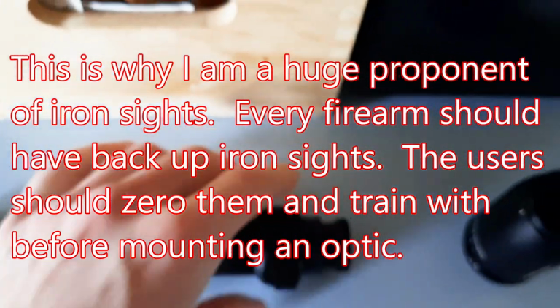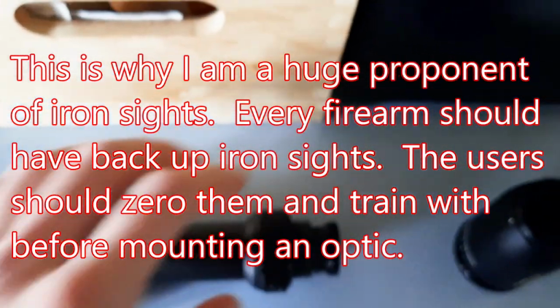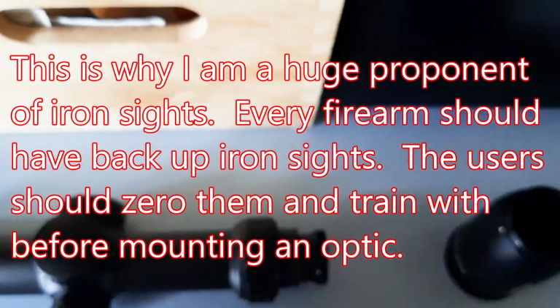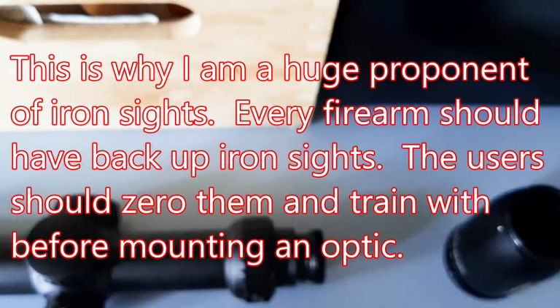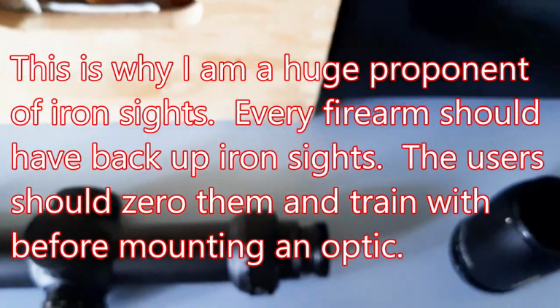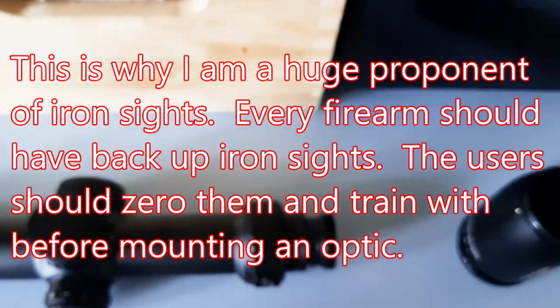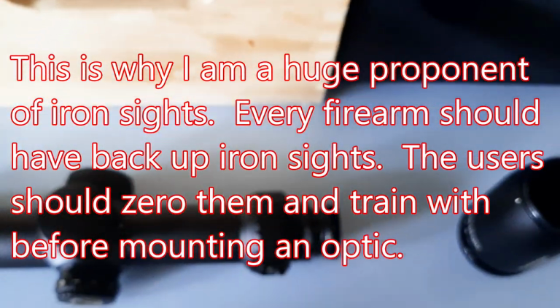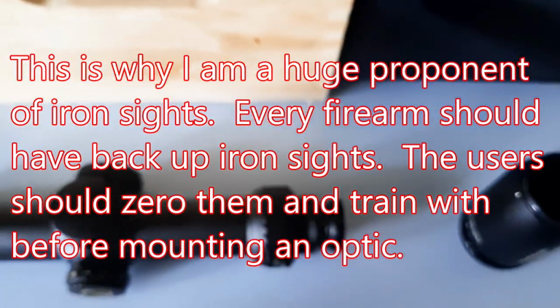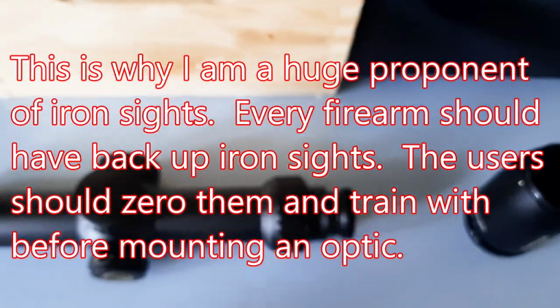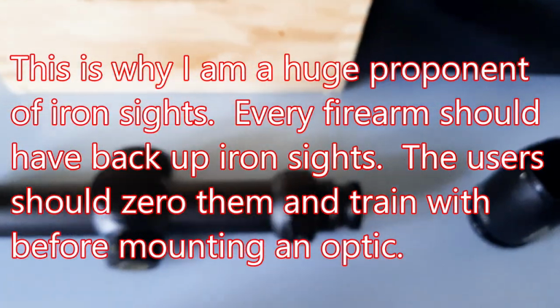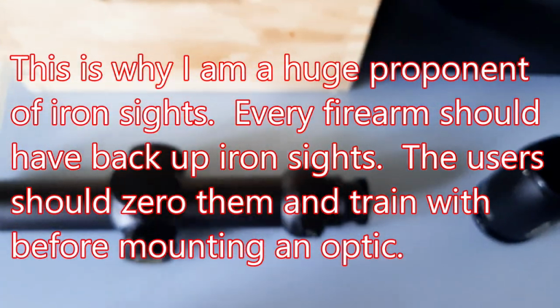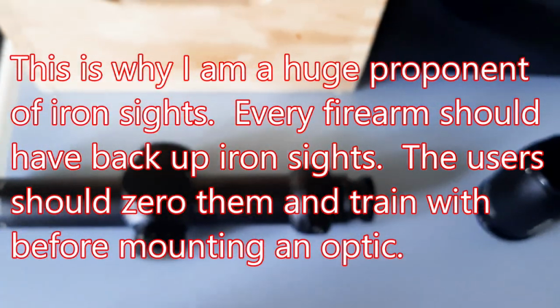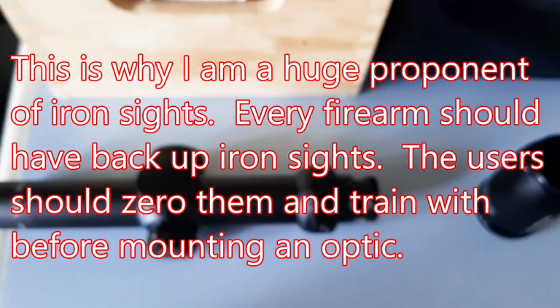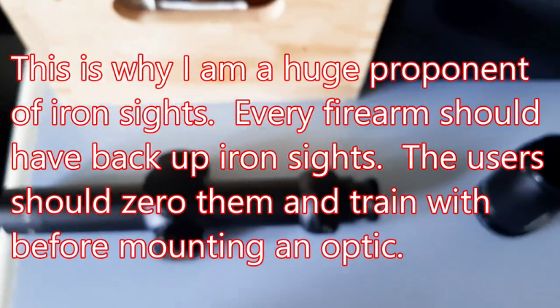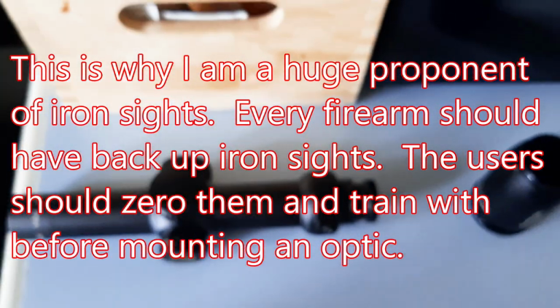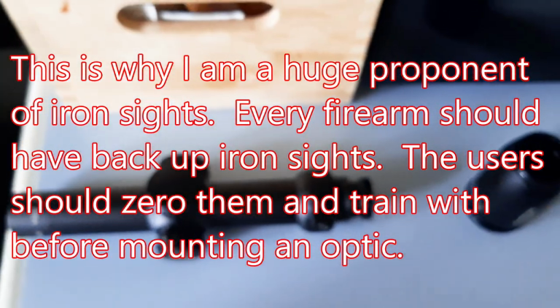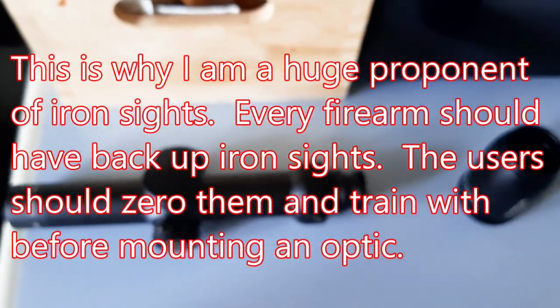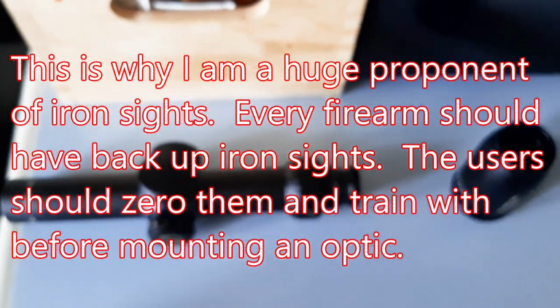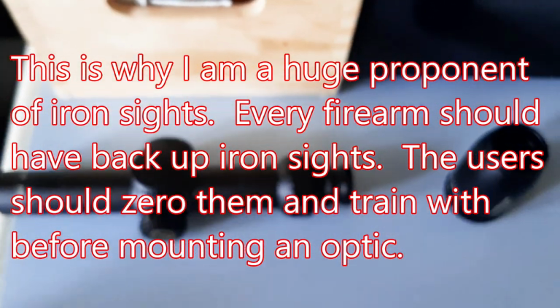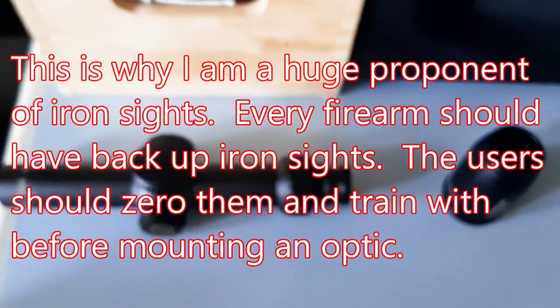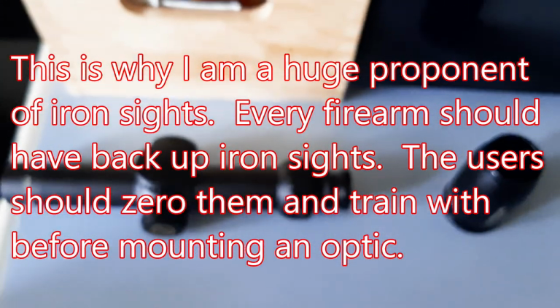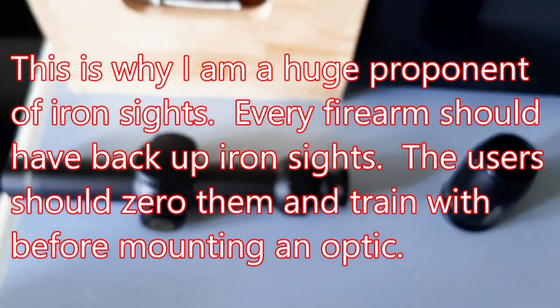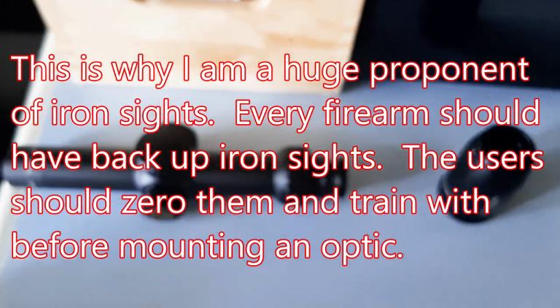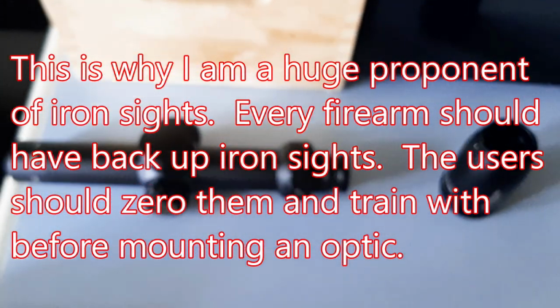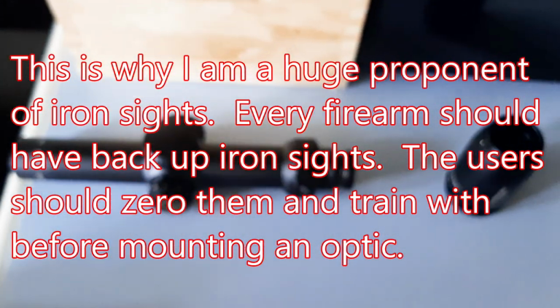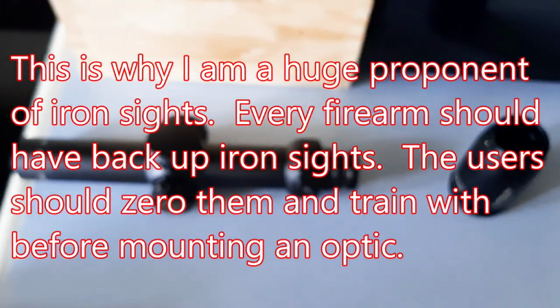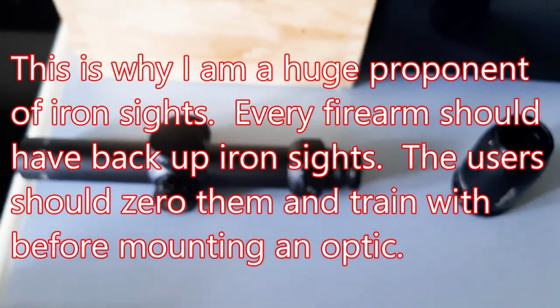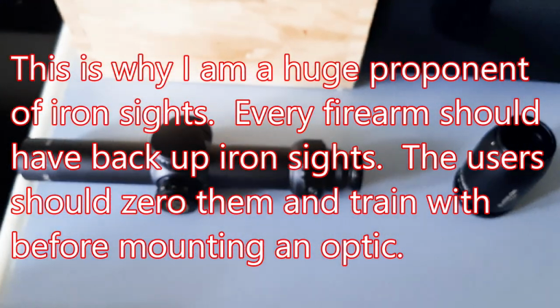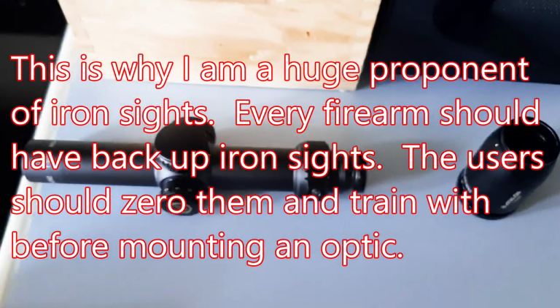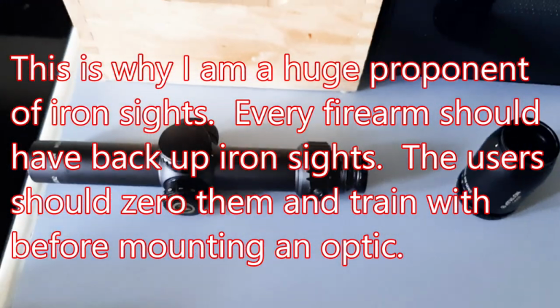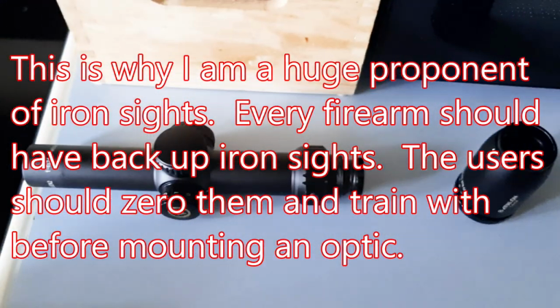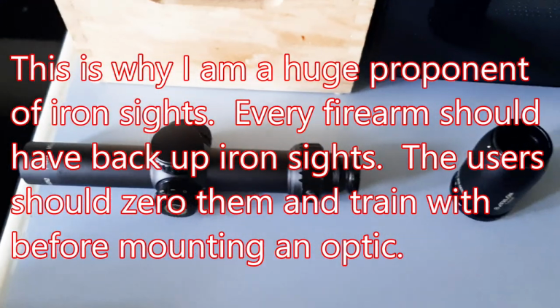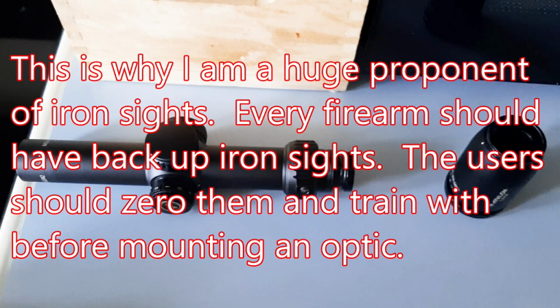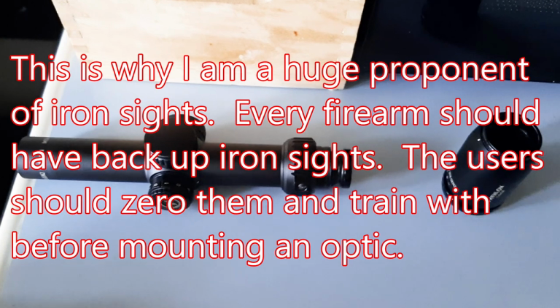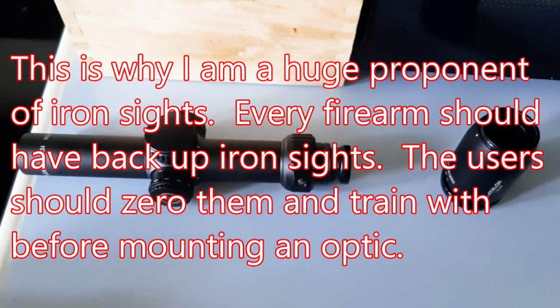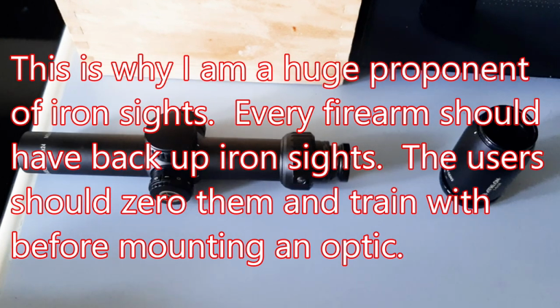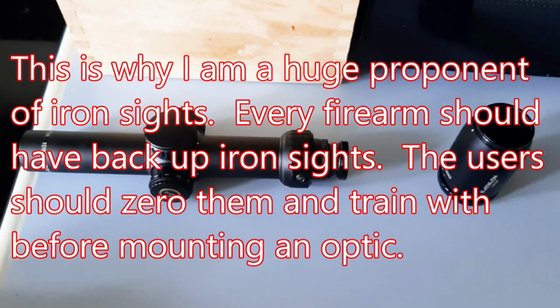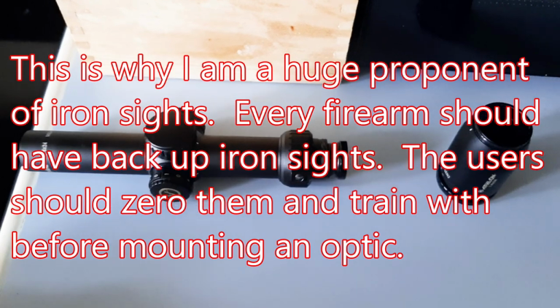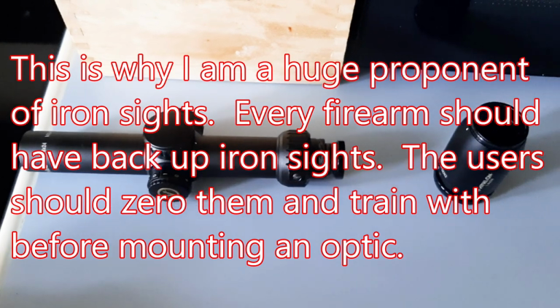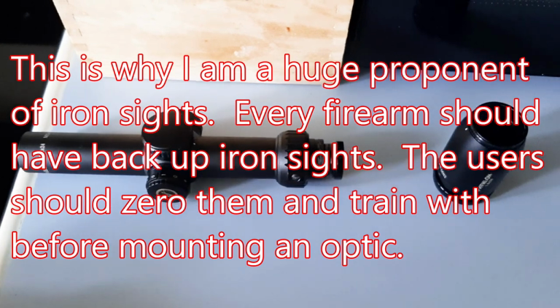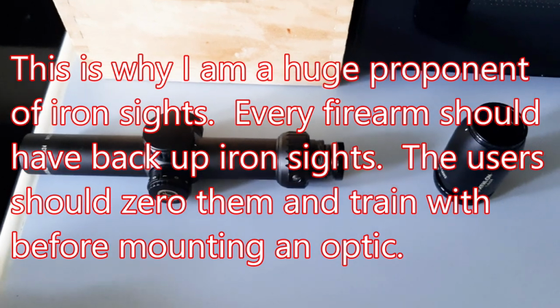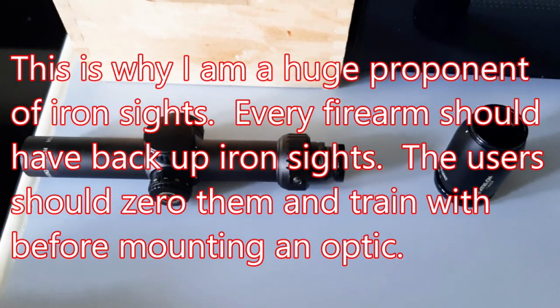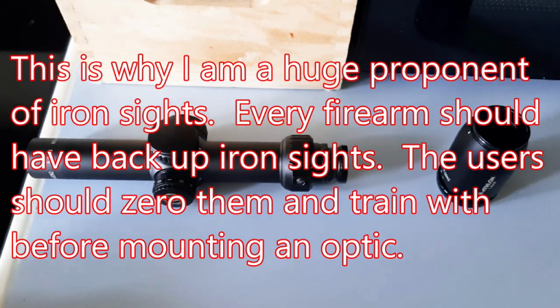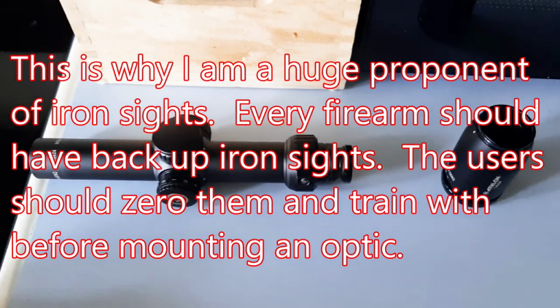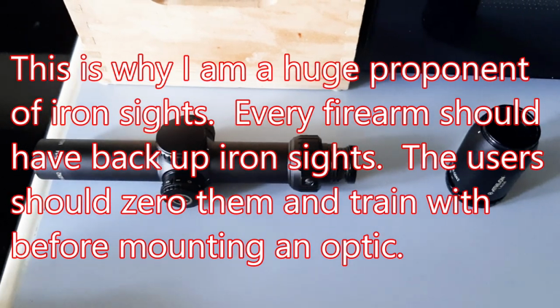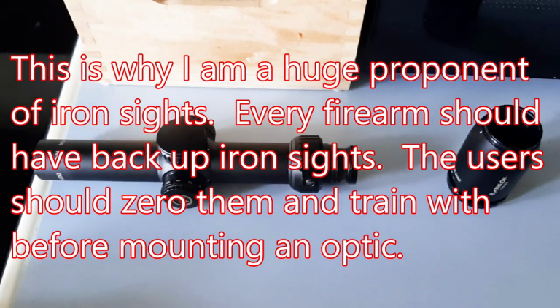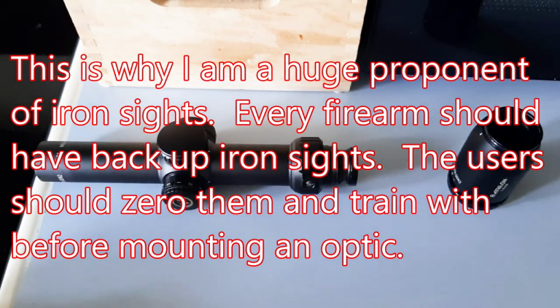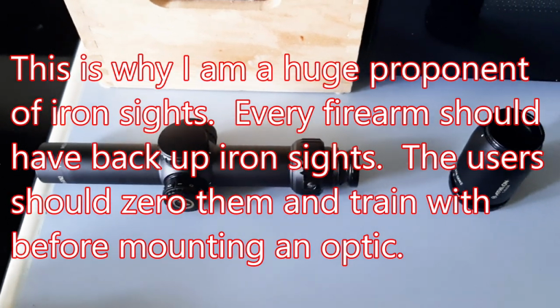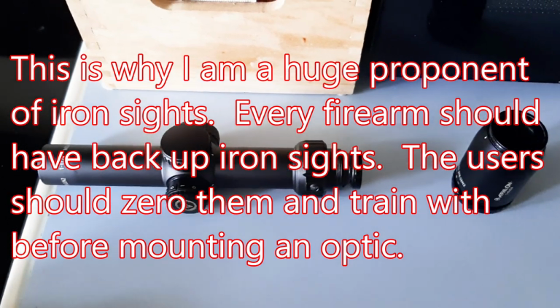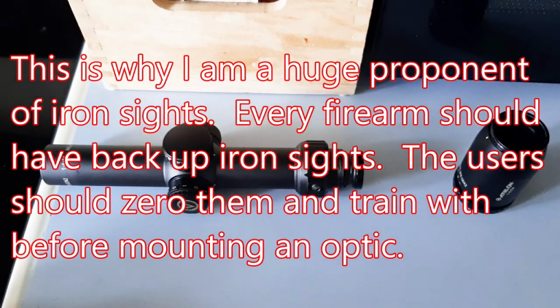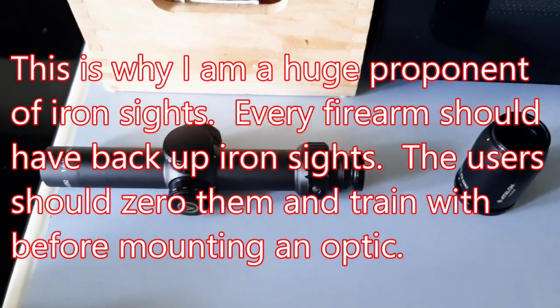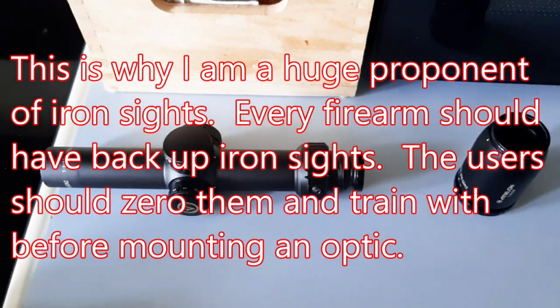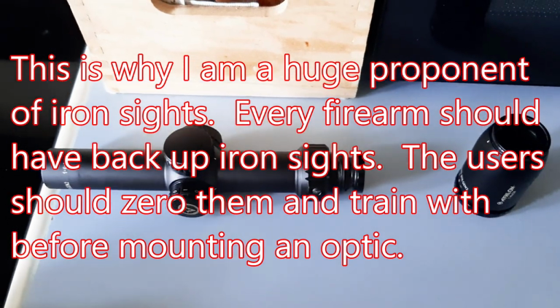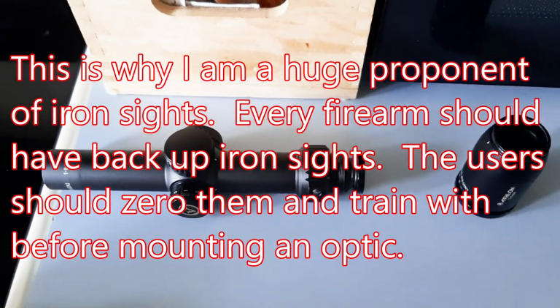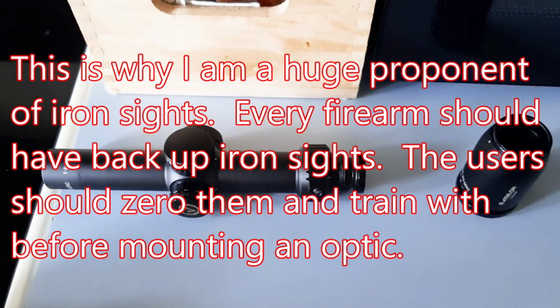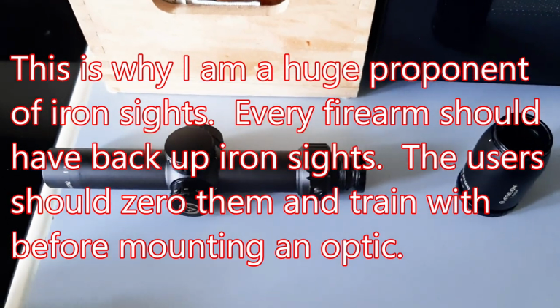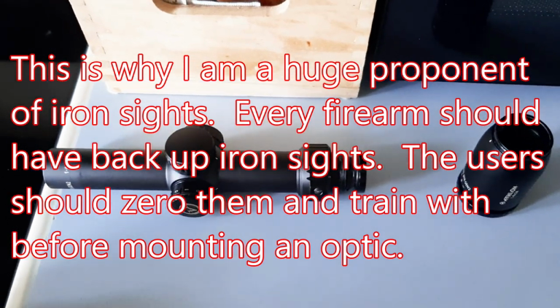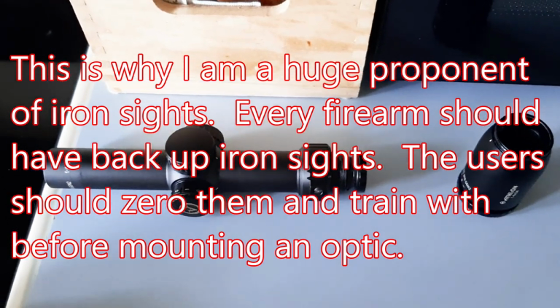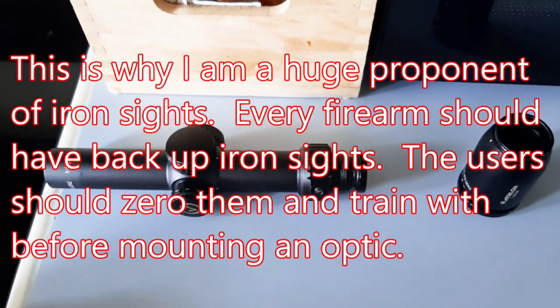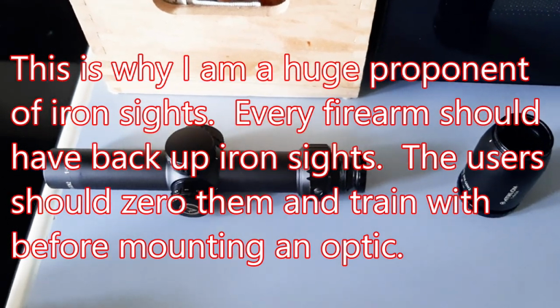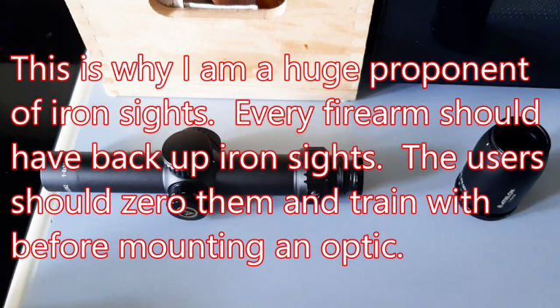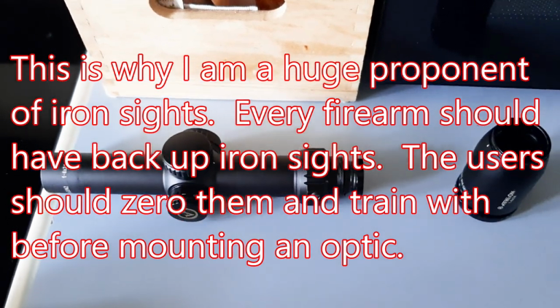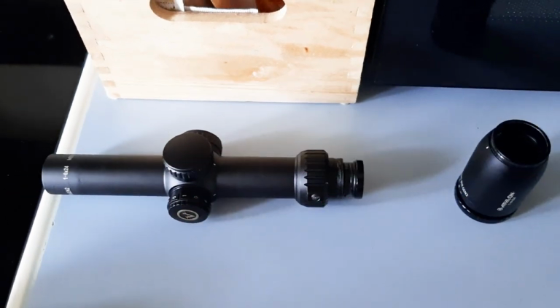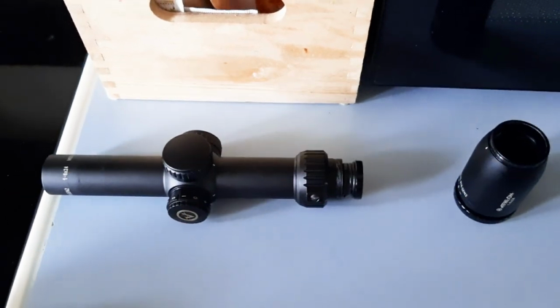That's pretty much it, guys. I'm going to be sending this back for warranty — Athlon has a lifetime warranty that's transferable.